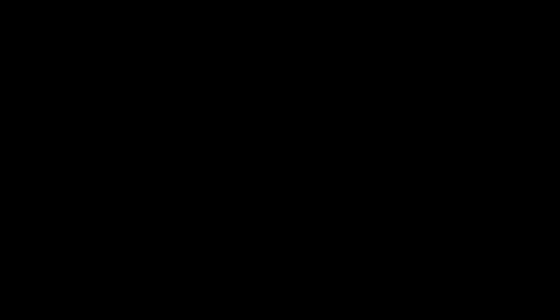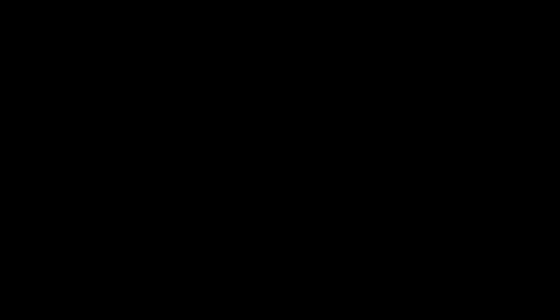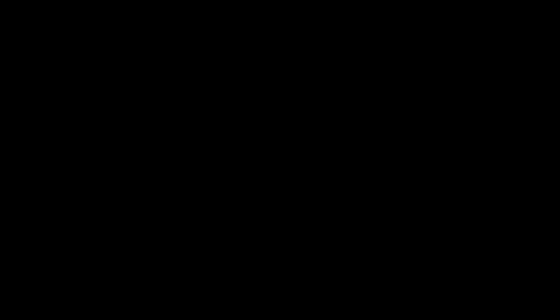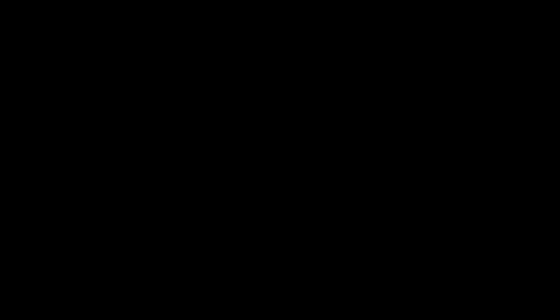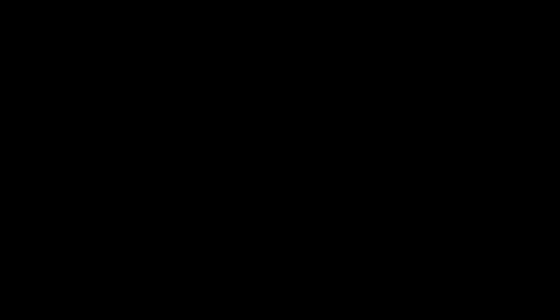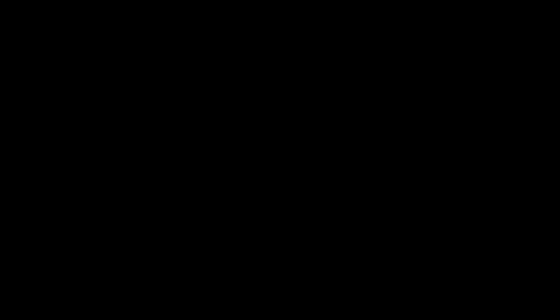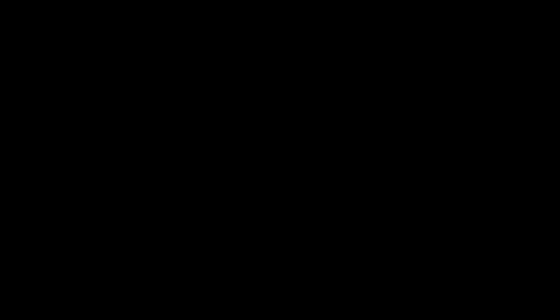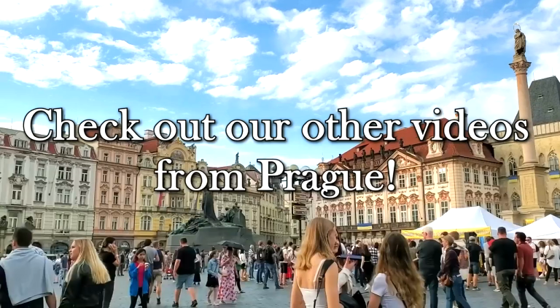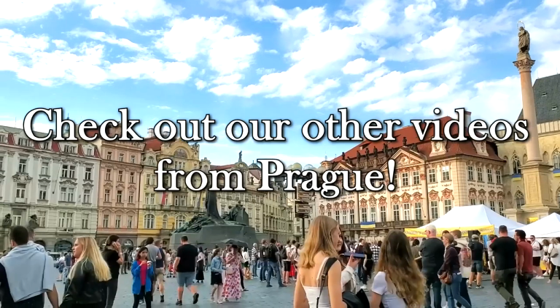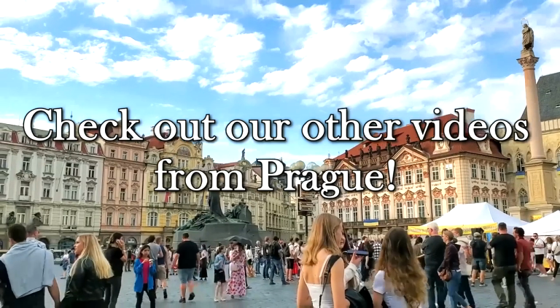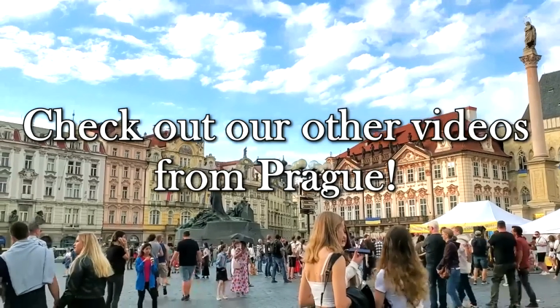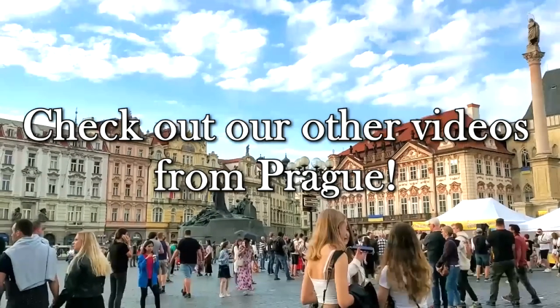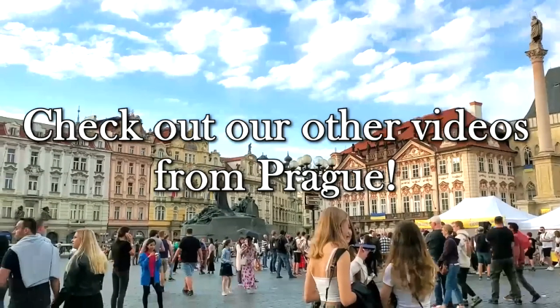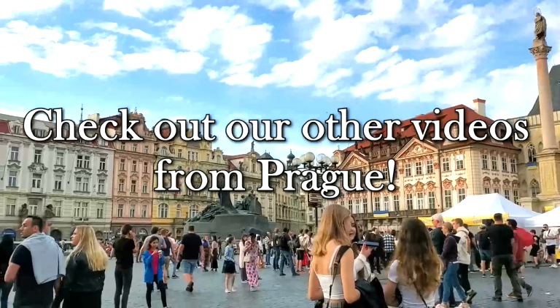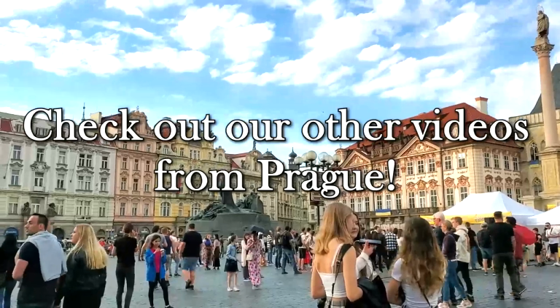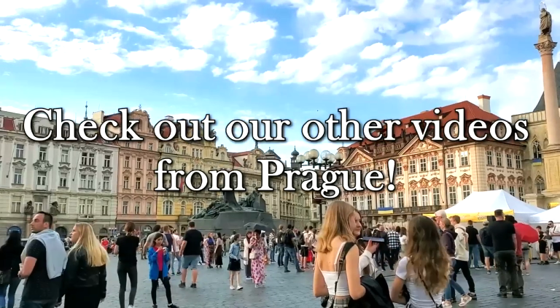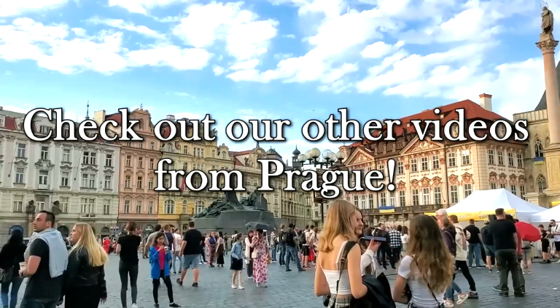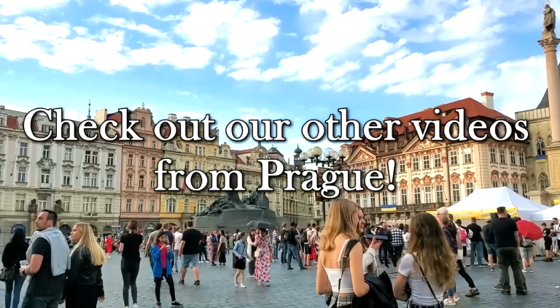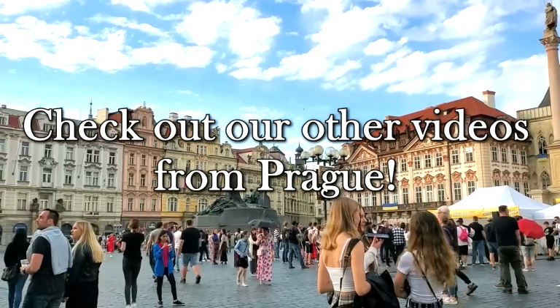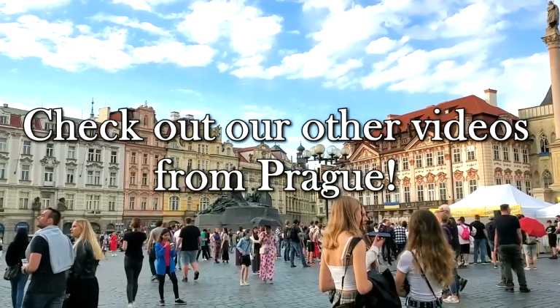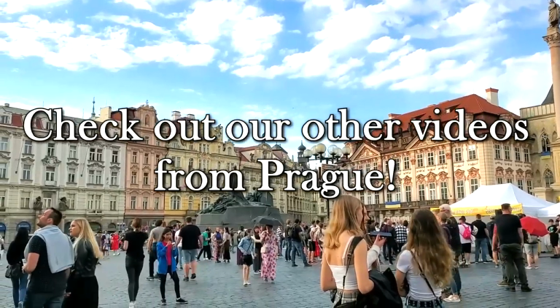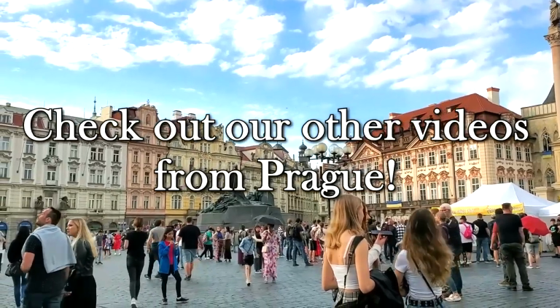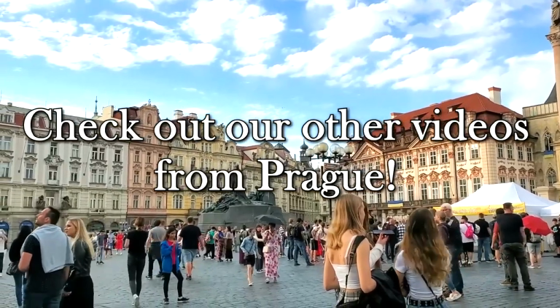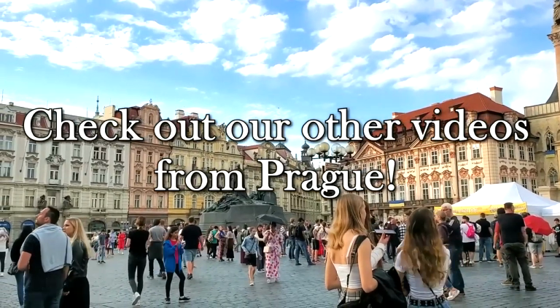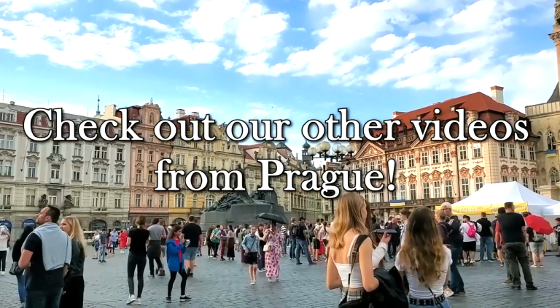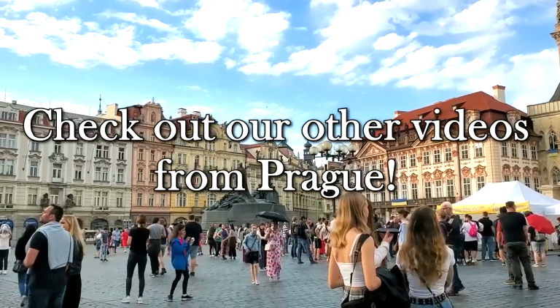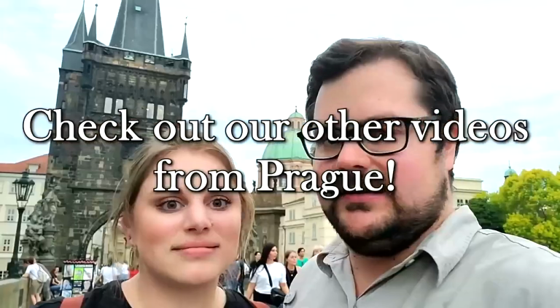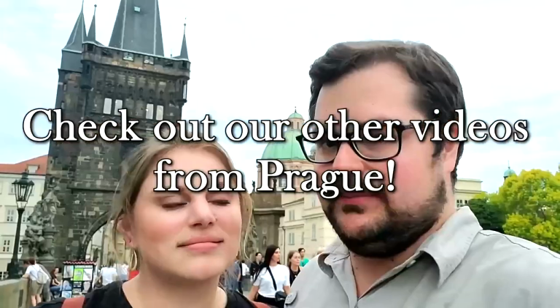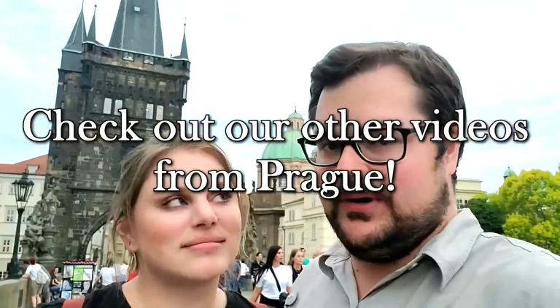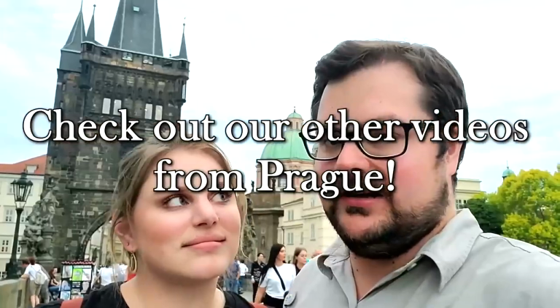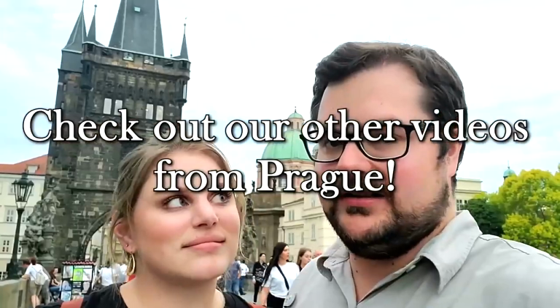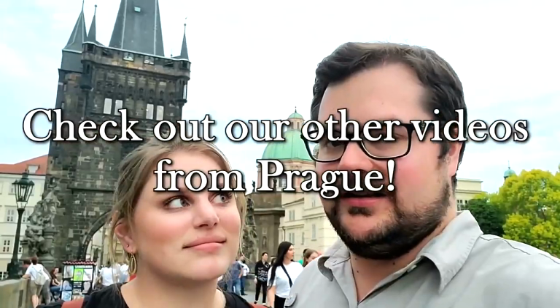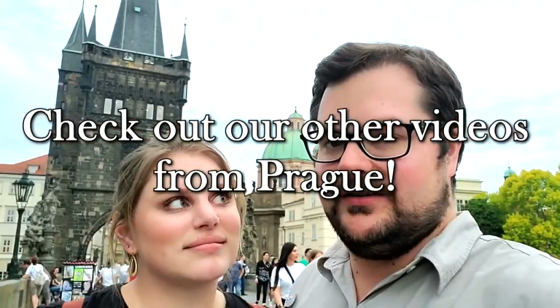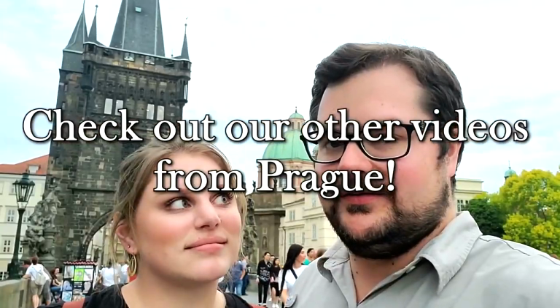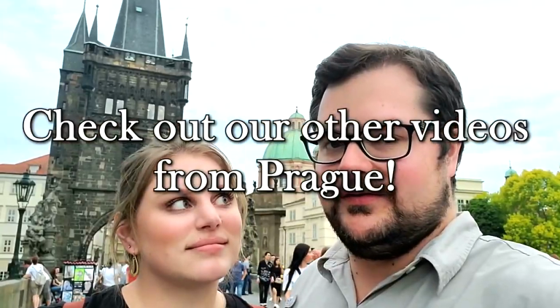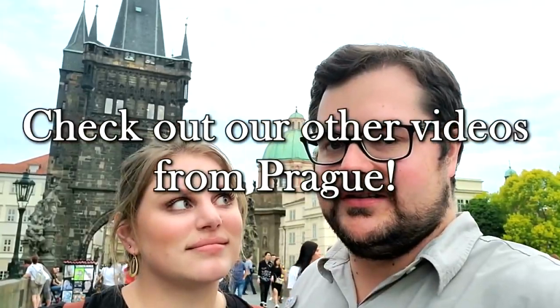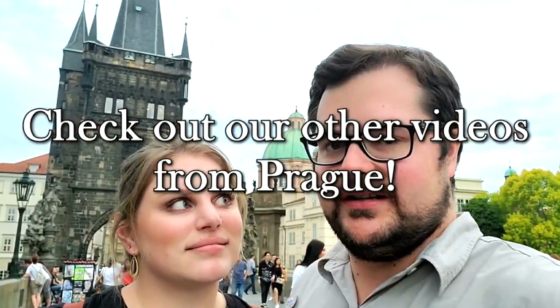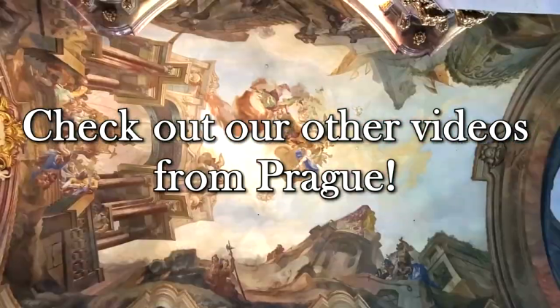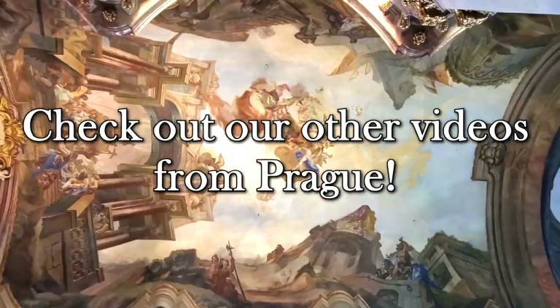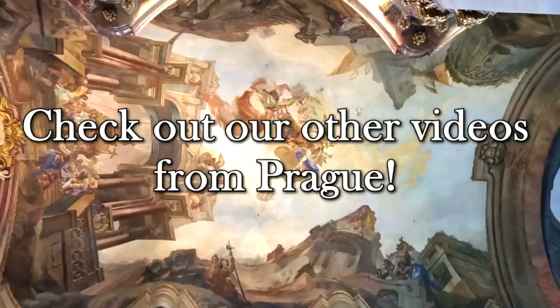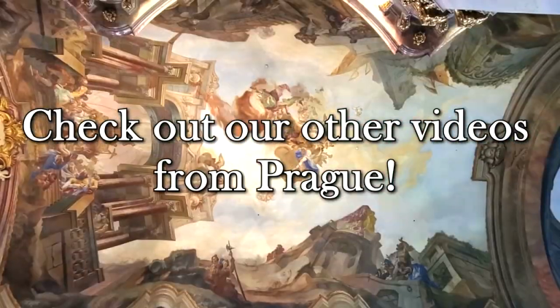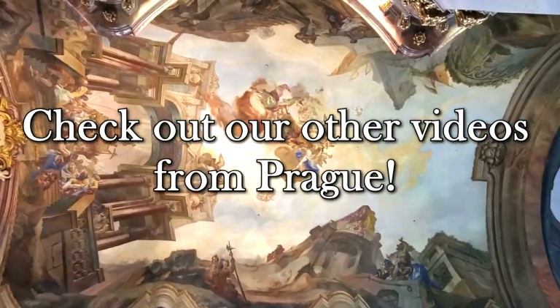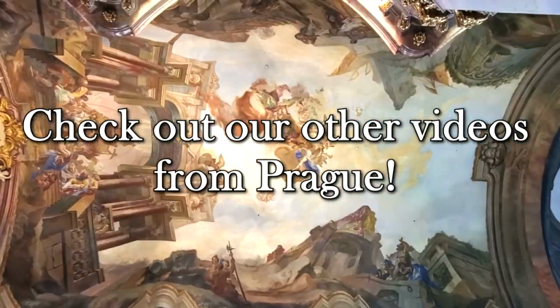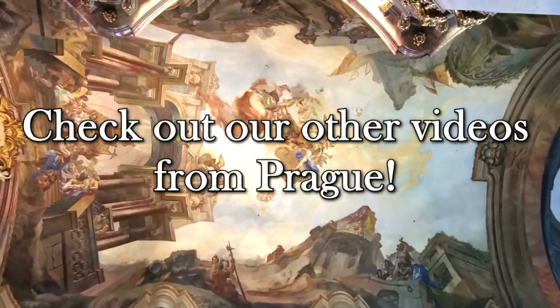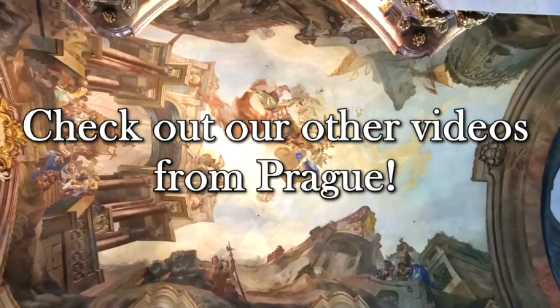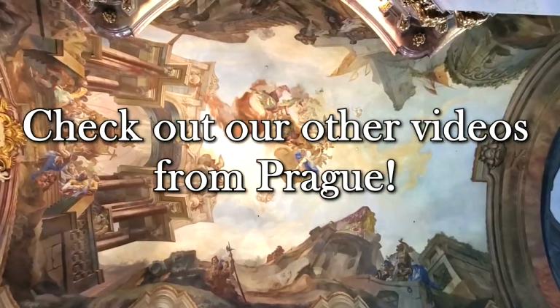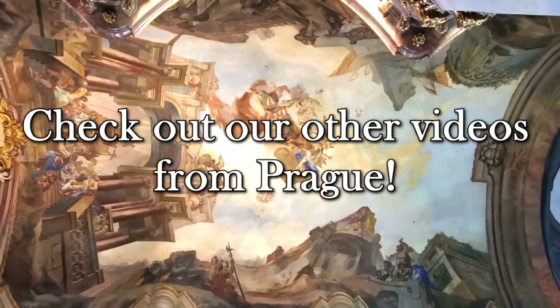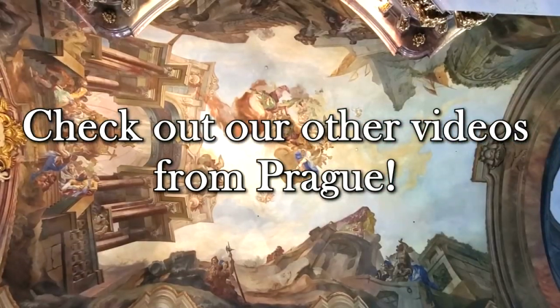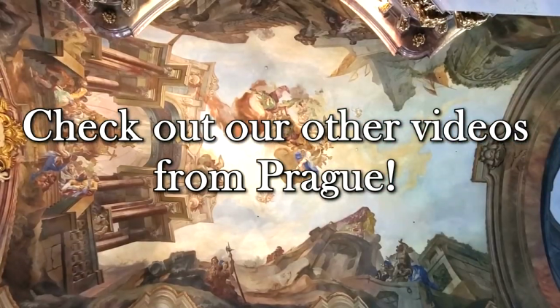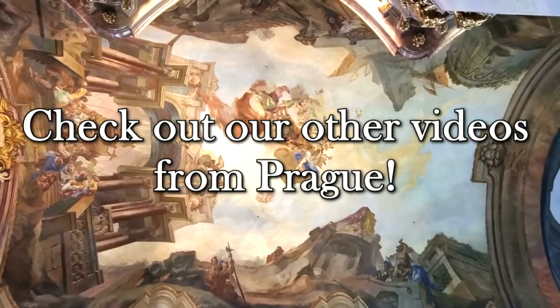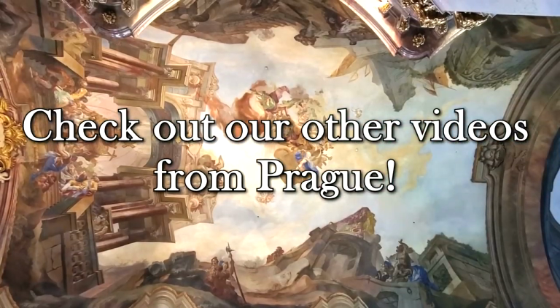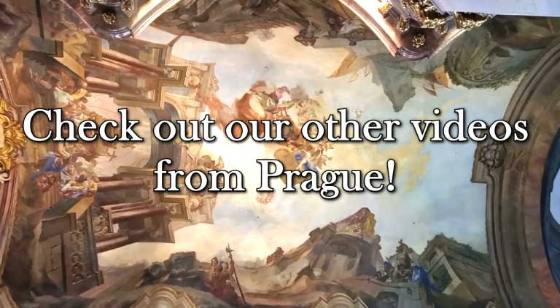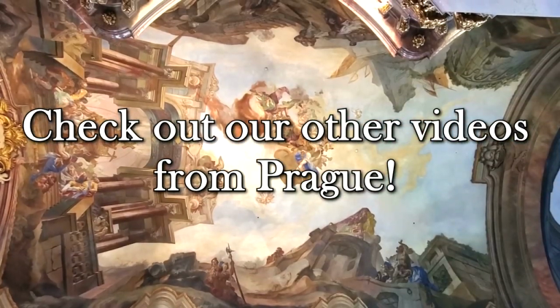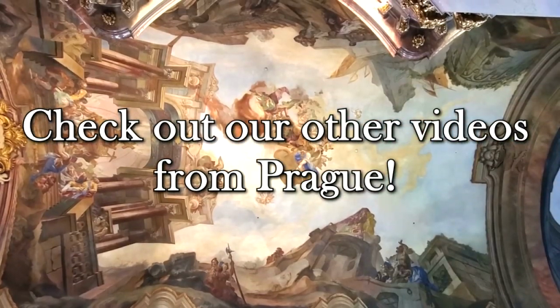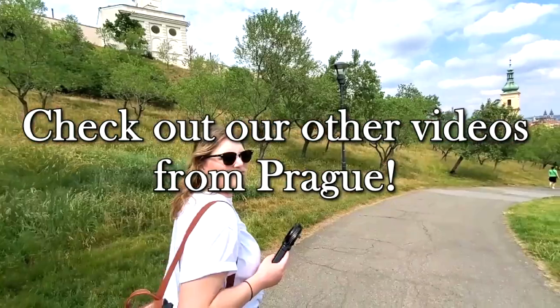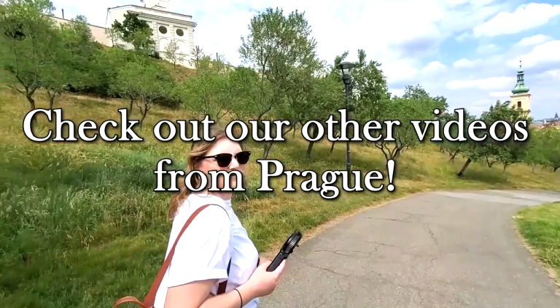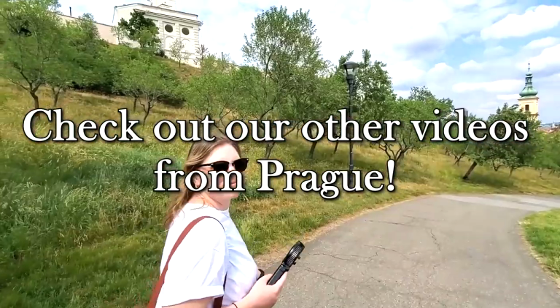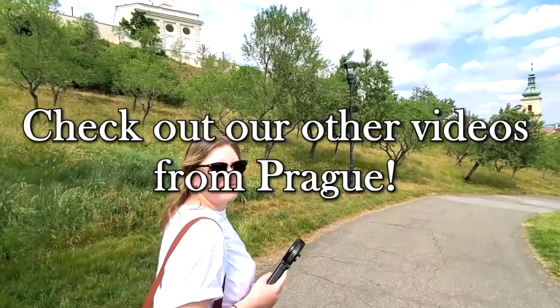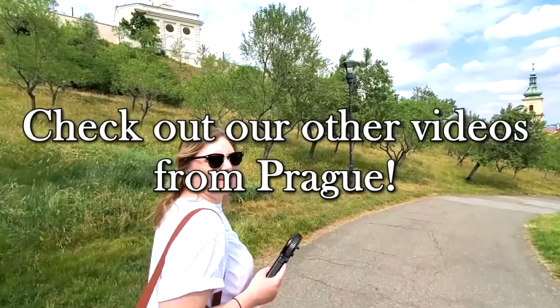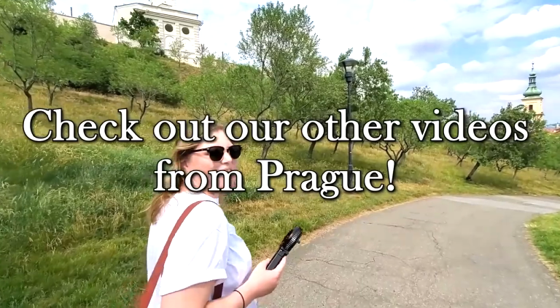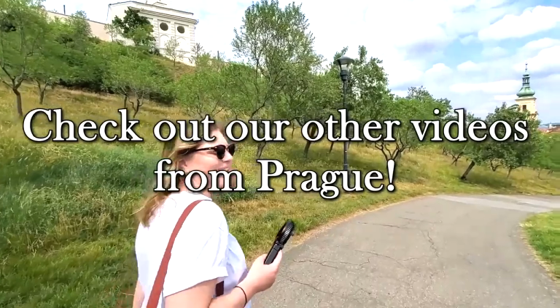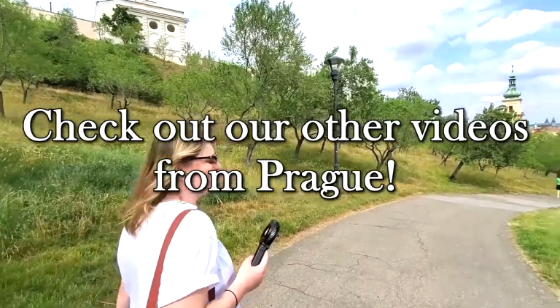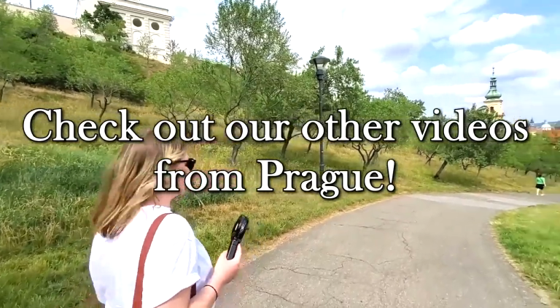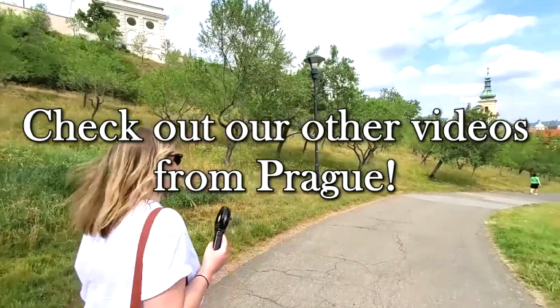Well, that's all for now. Make sure you check out all of the other videos in our Prague series. Thanks for watching, and we'll see you next time!